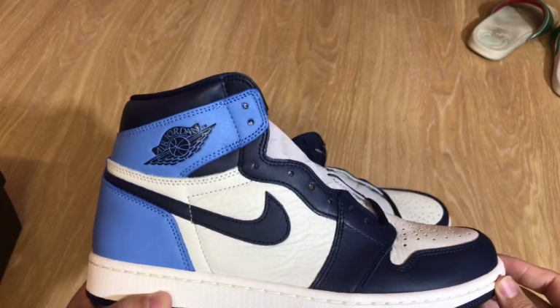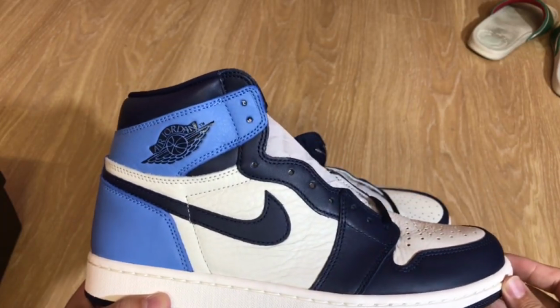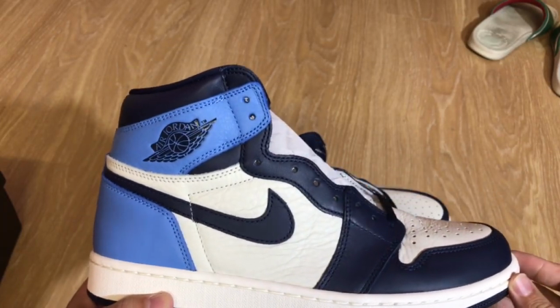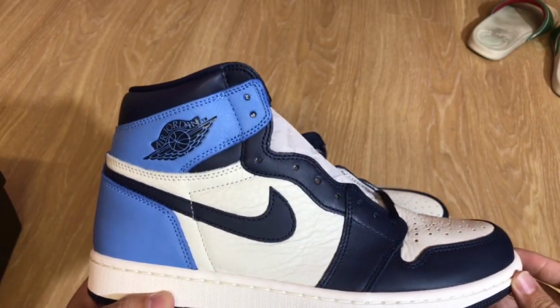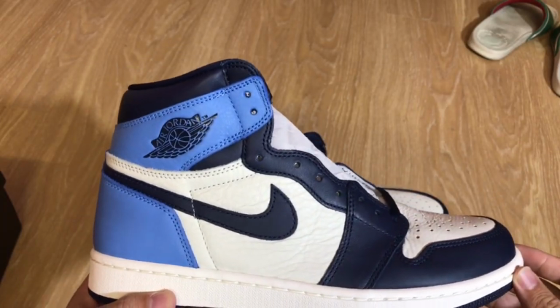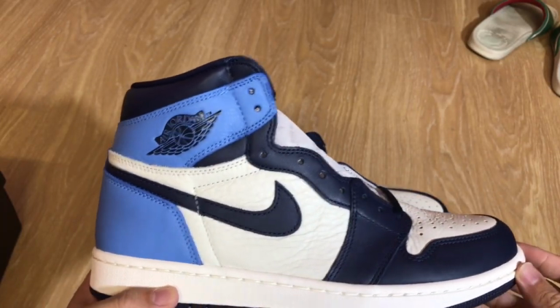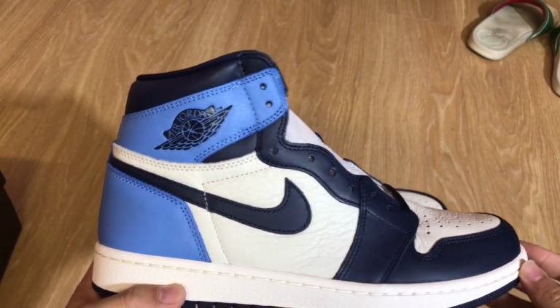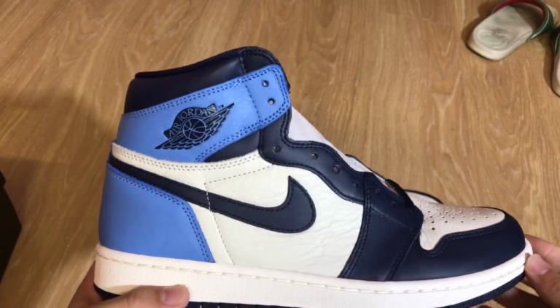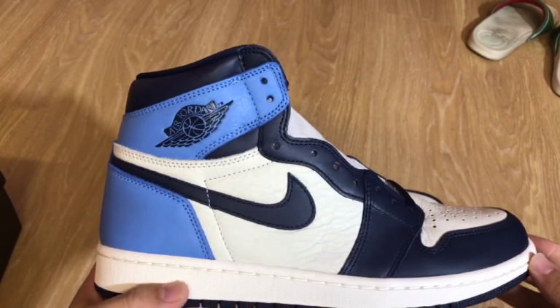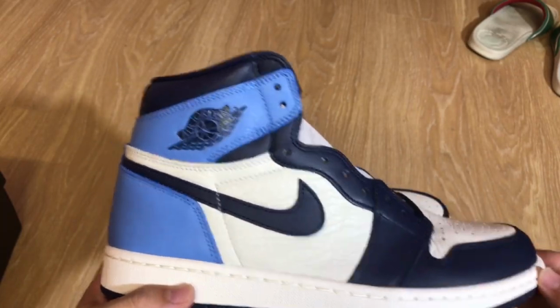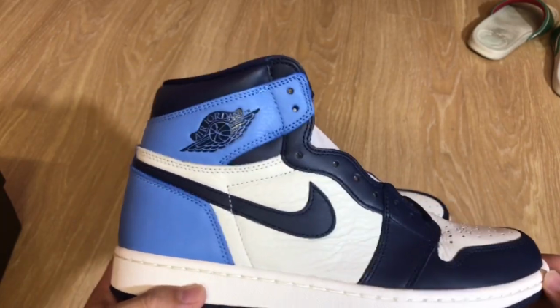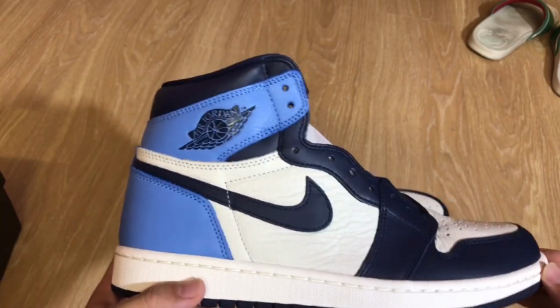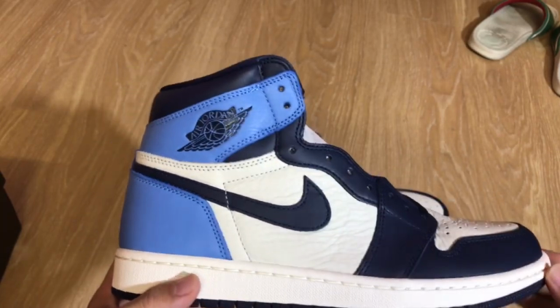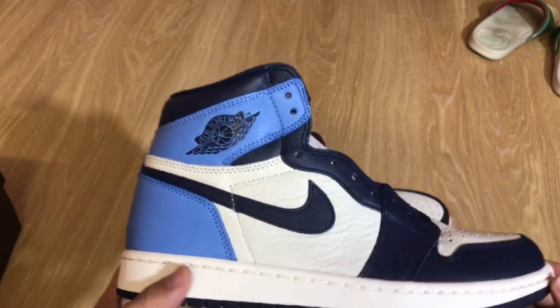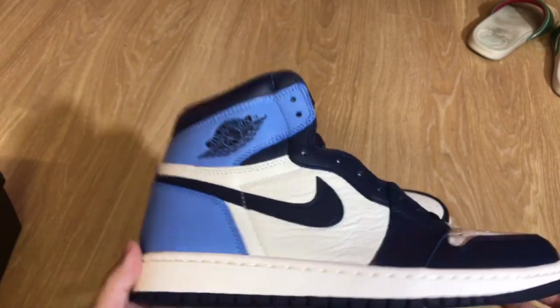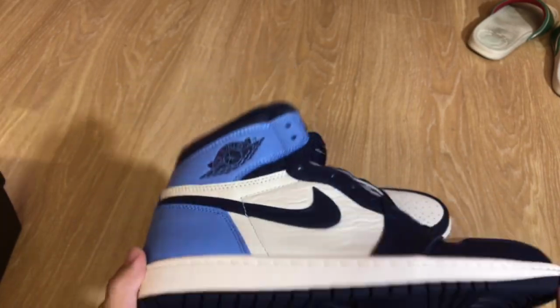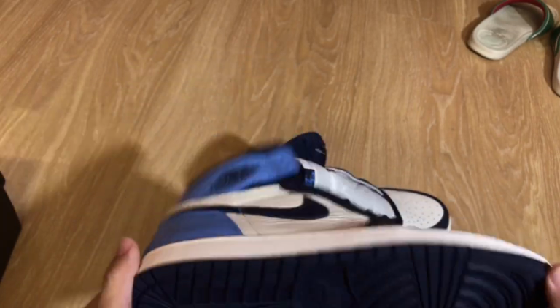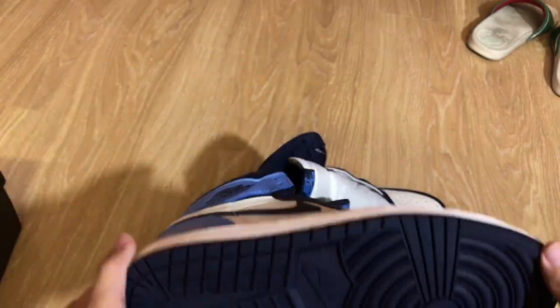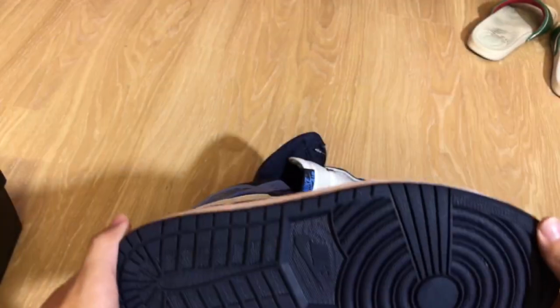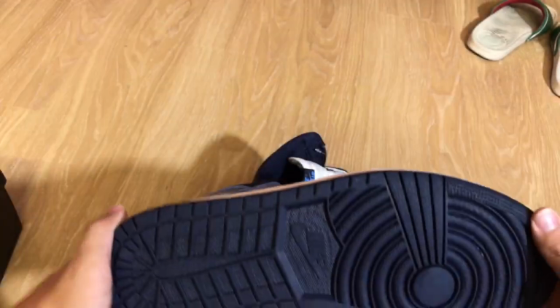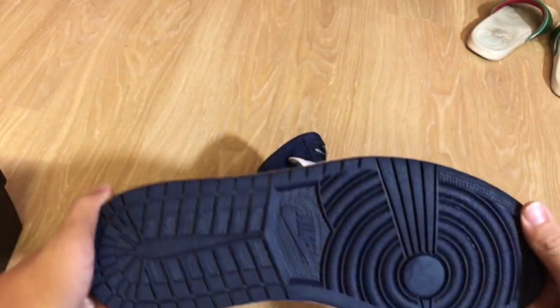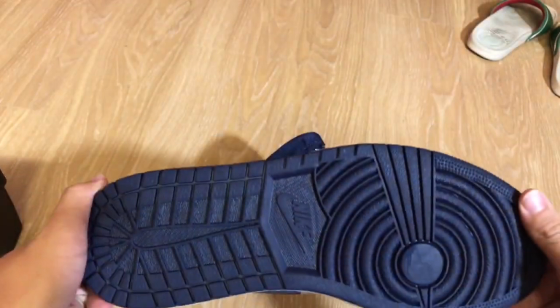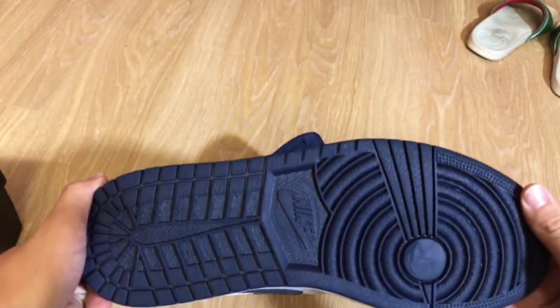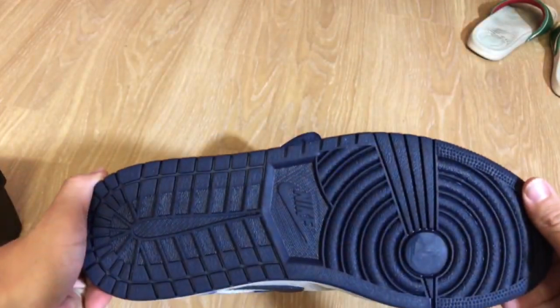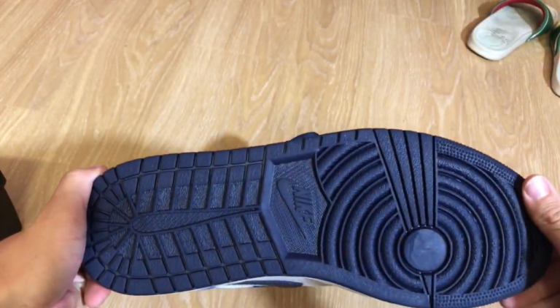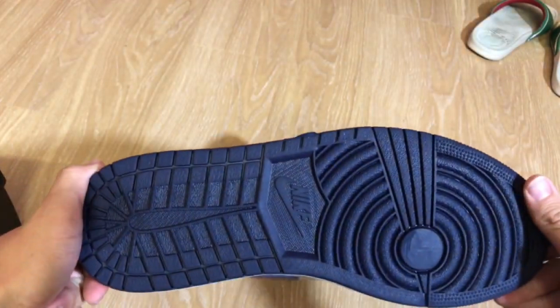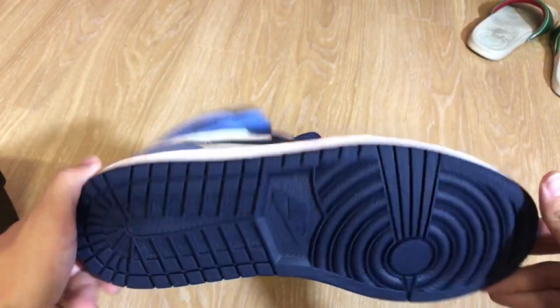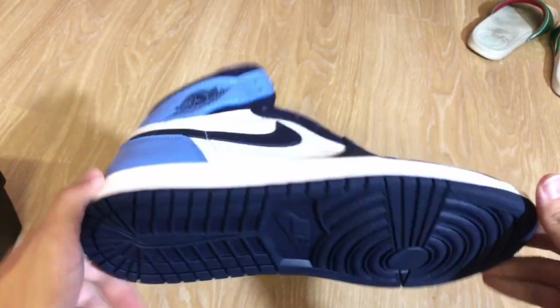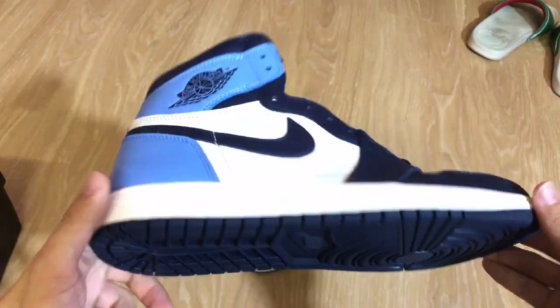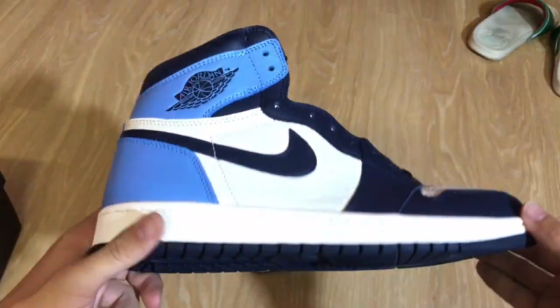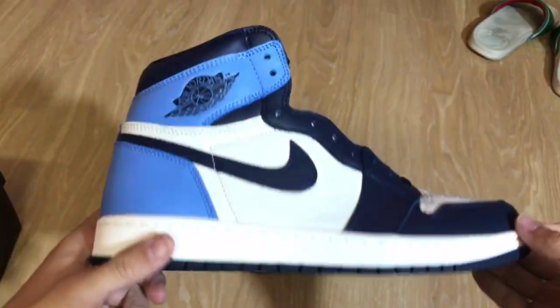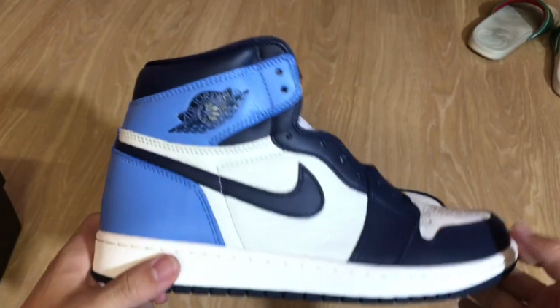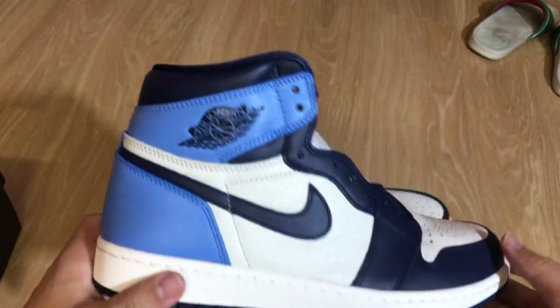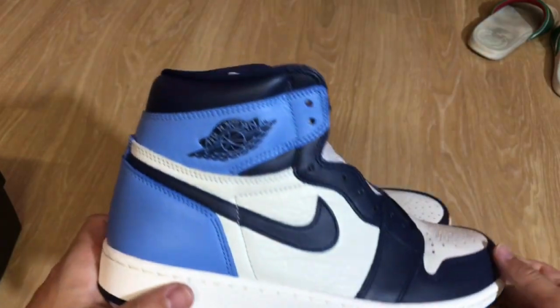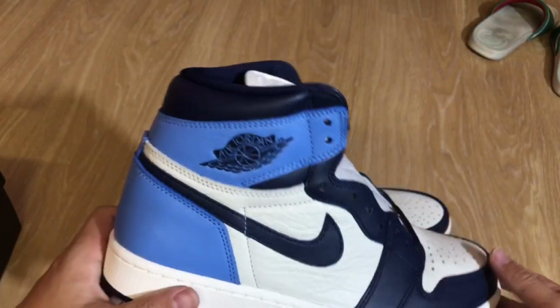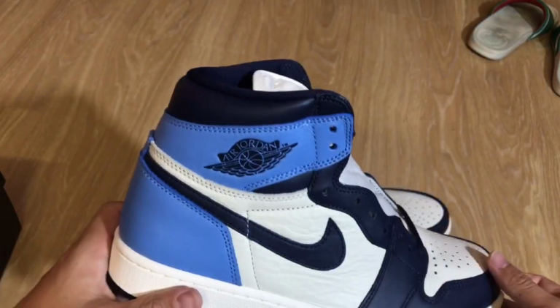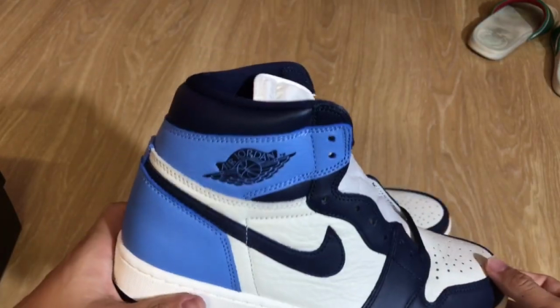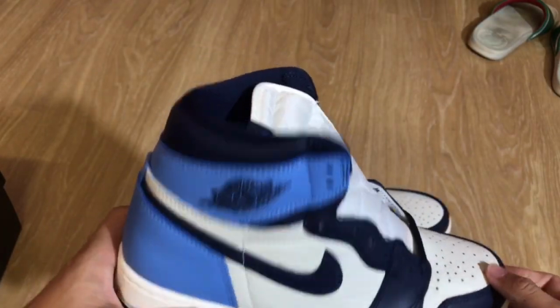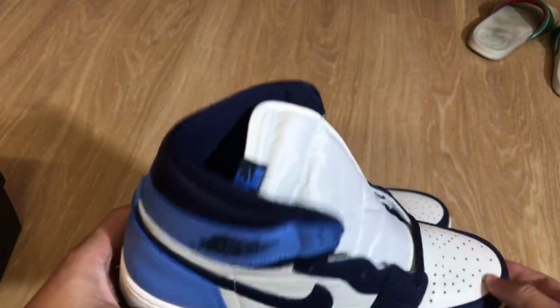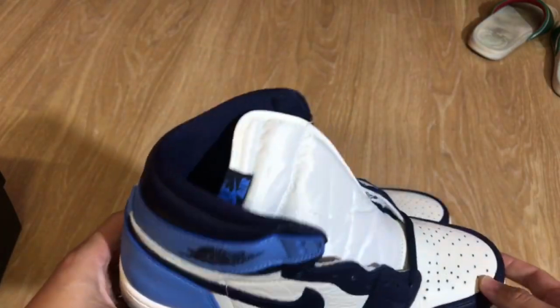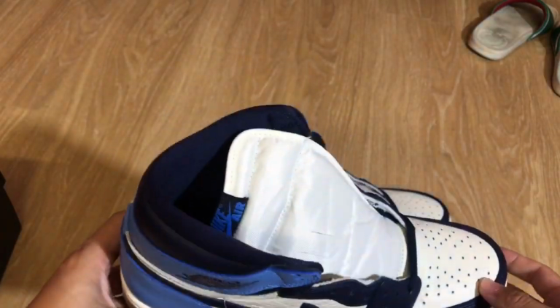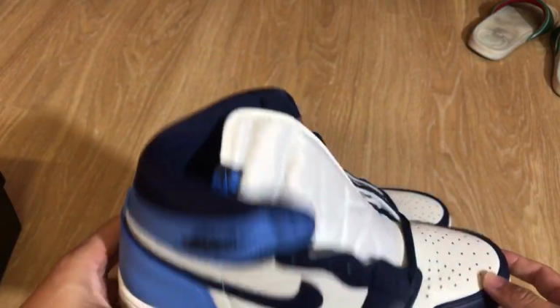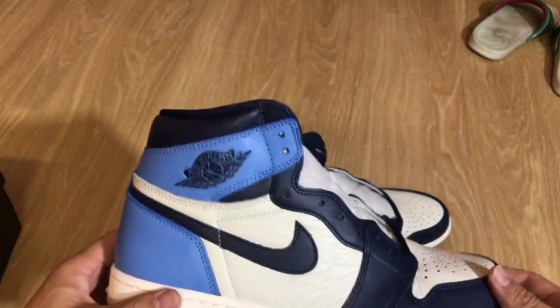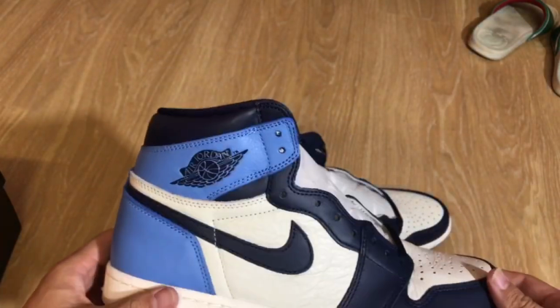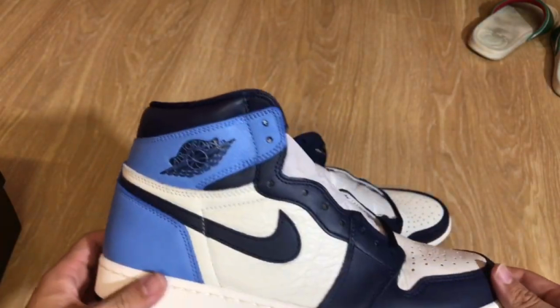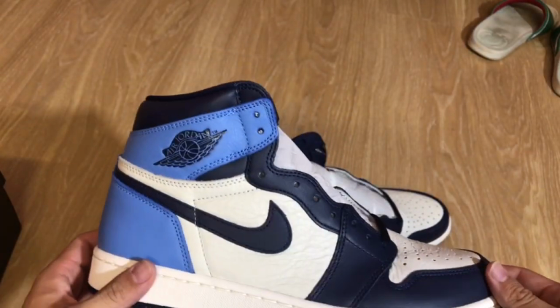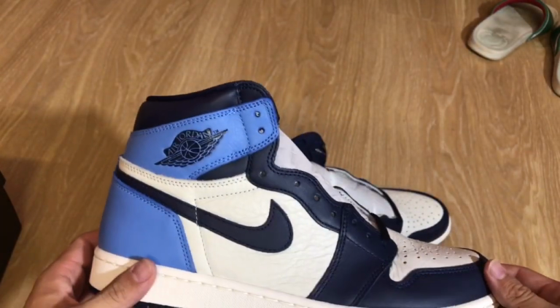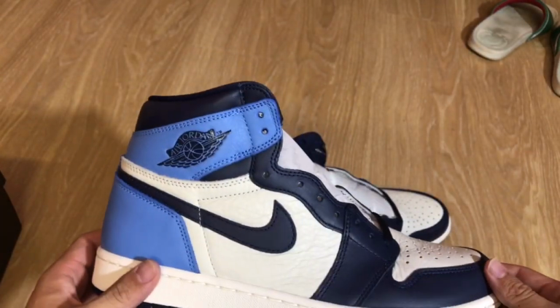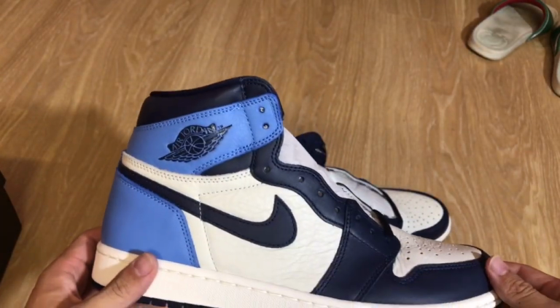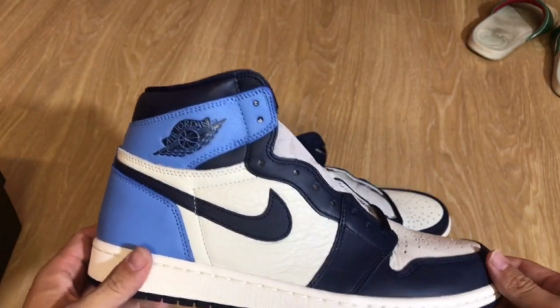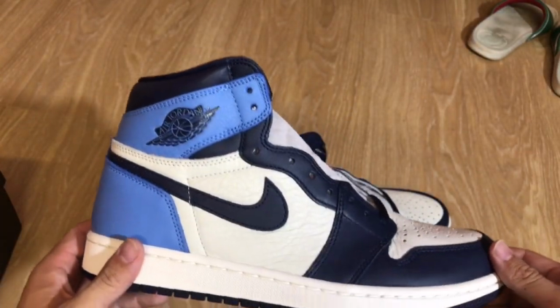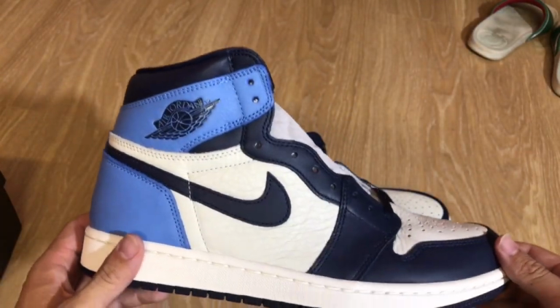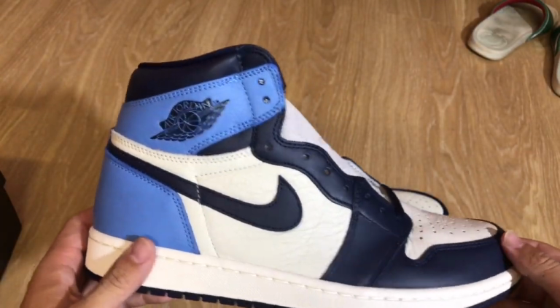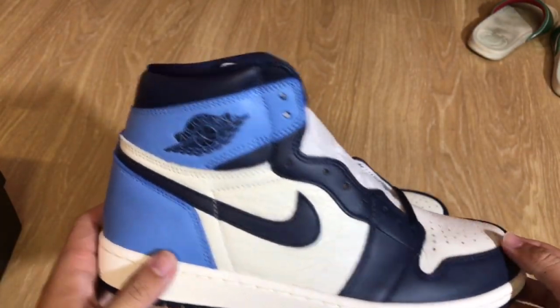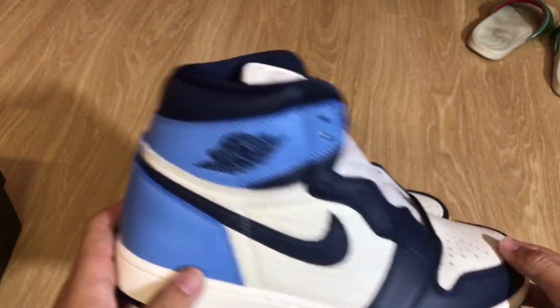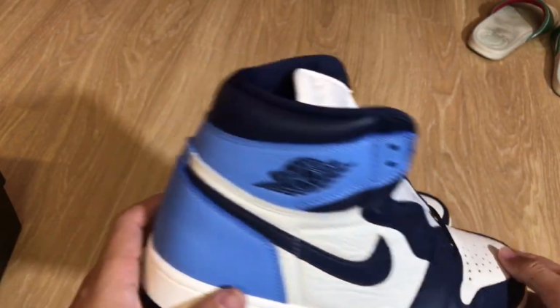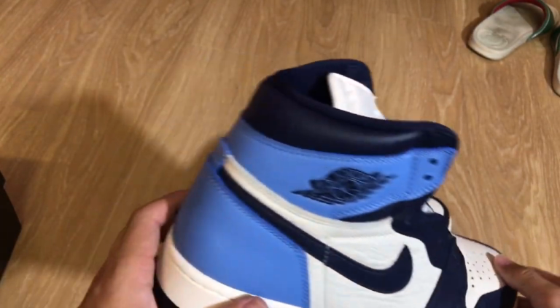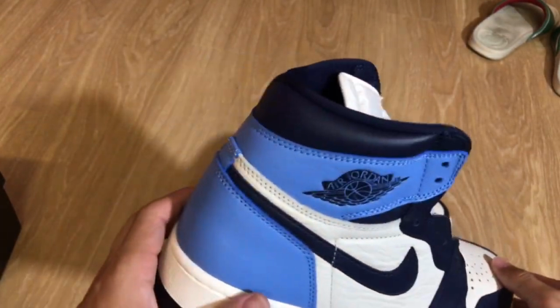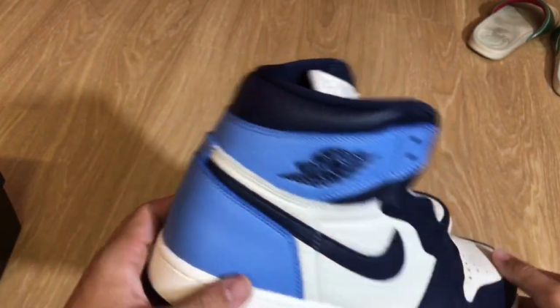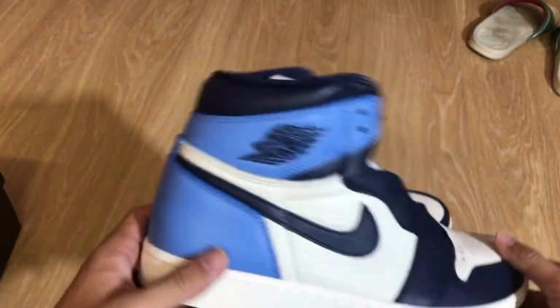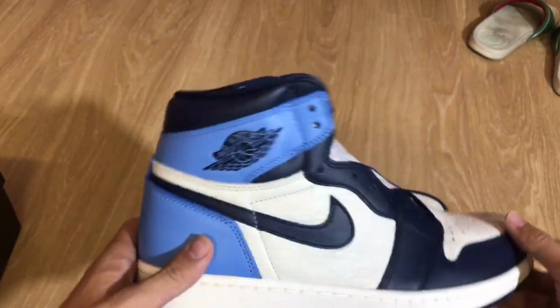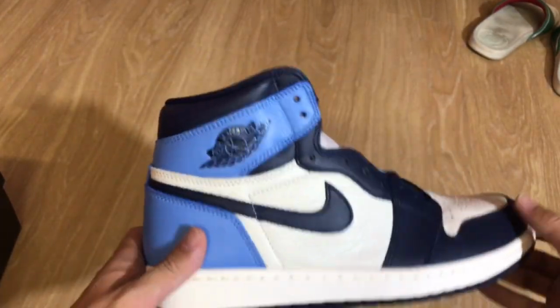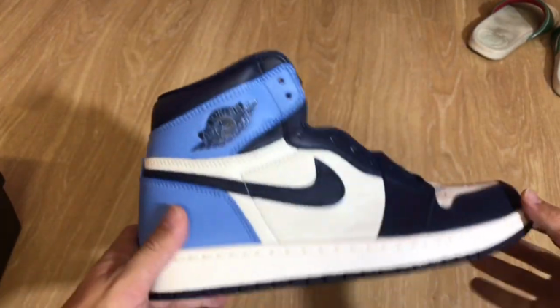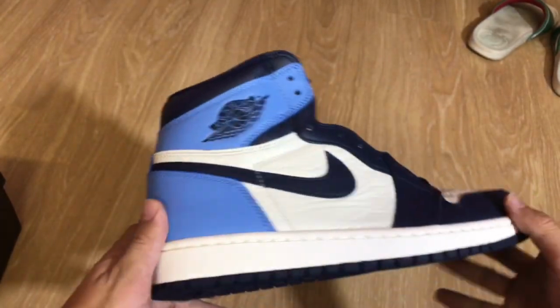Jordan 1 Obsidian. Retail at $160, true to size. Let's get right into the details of the shoe.